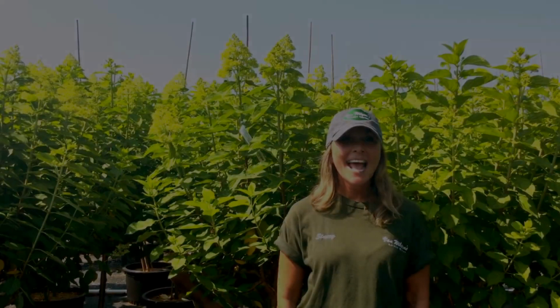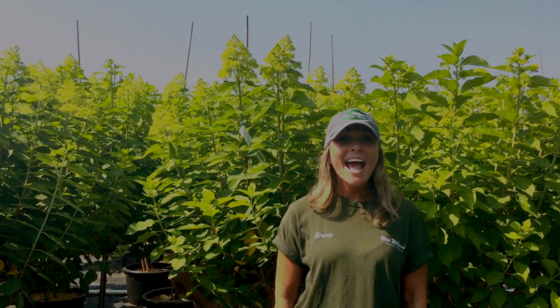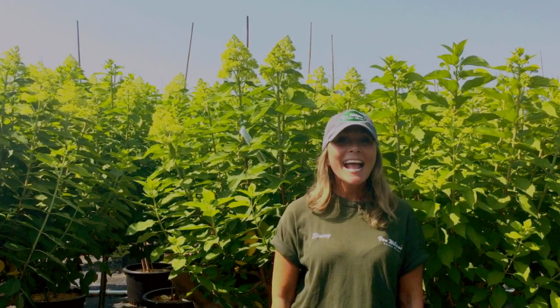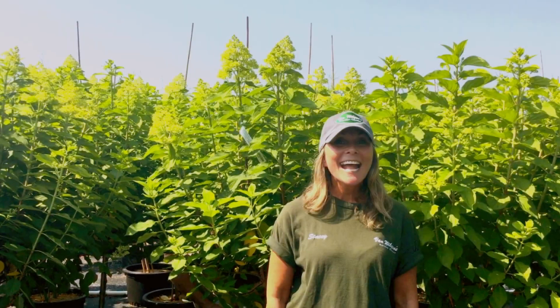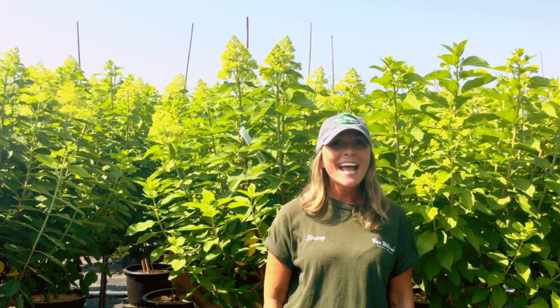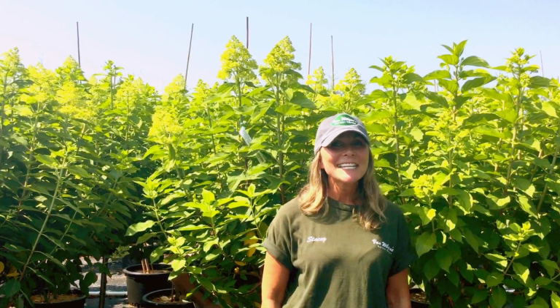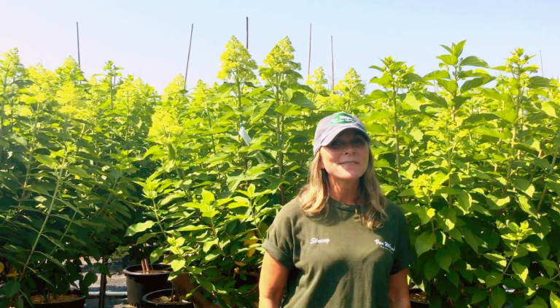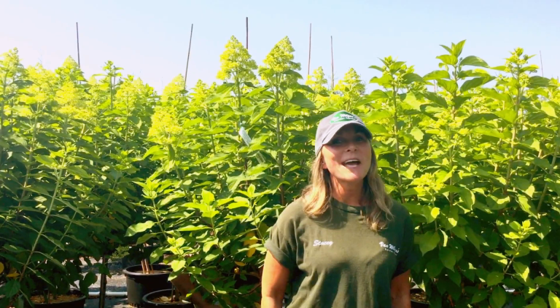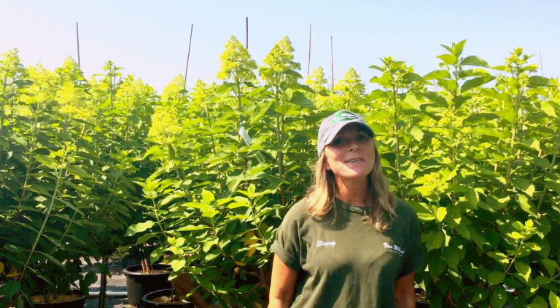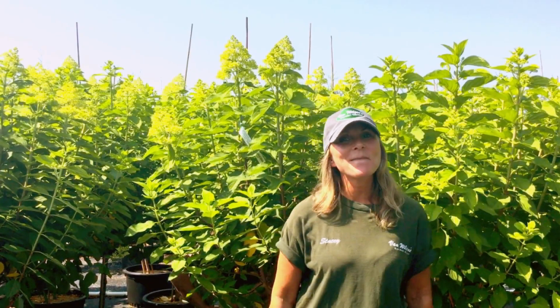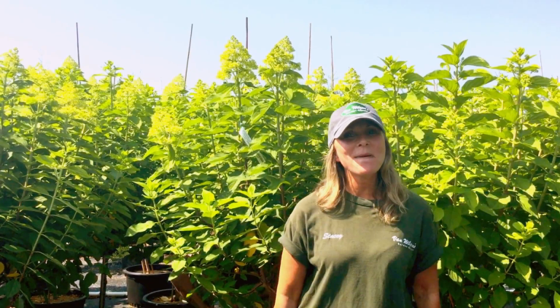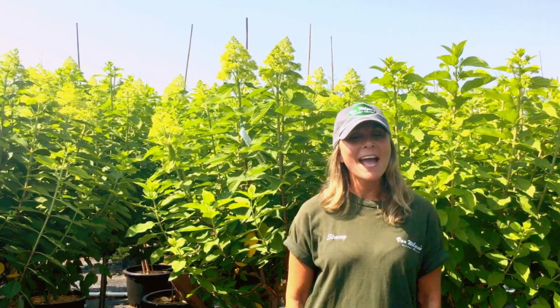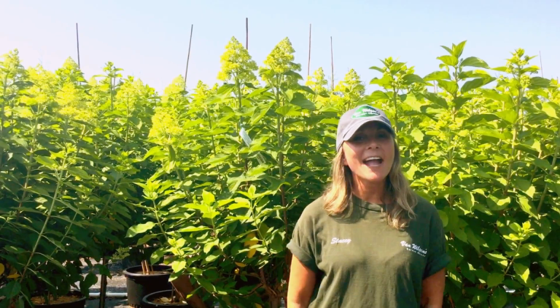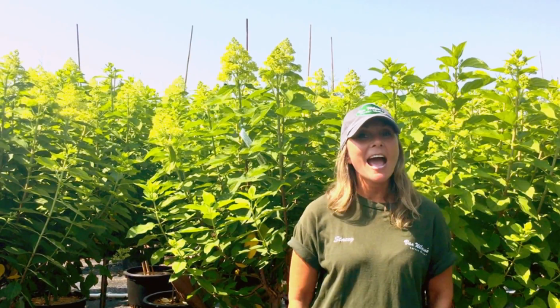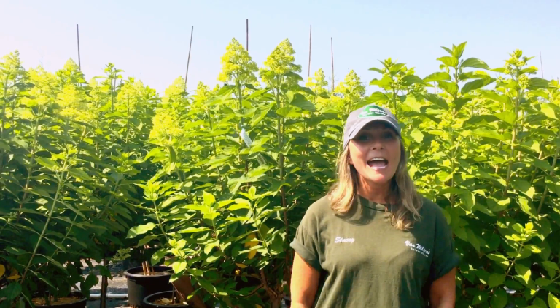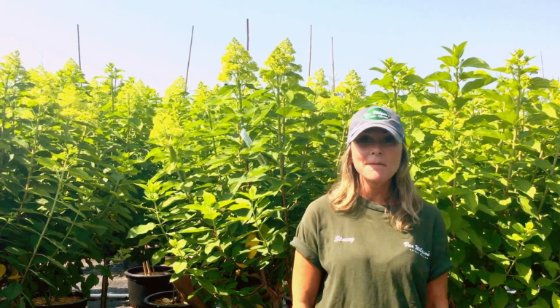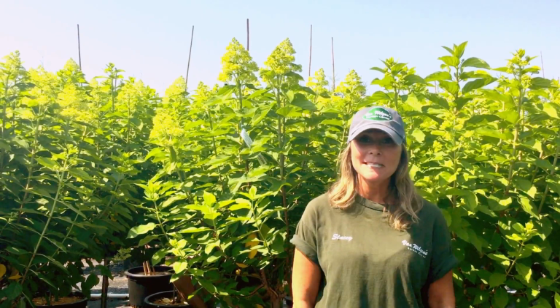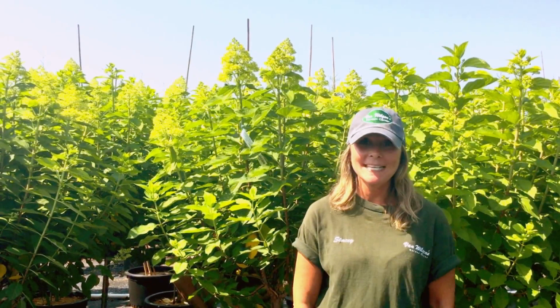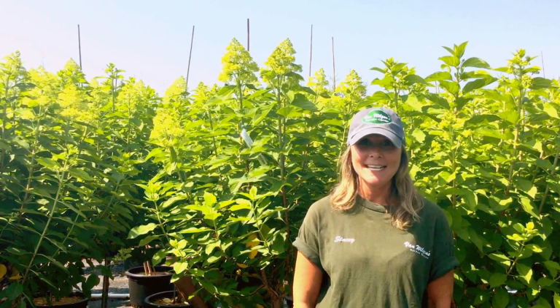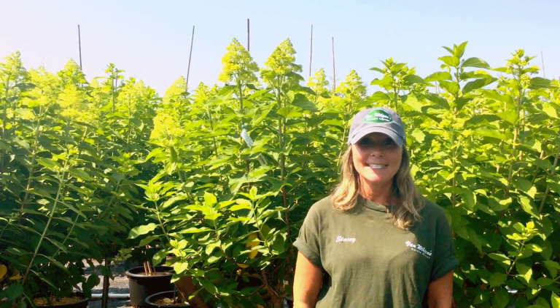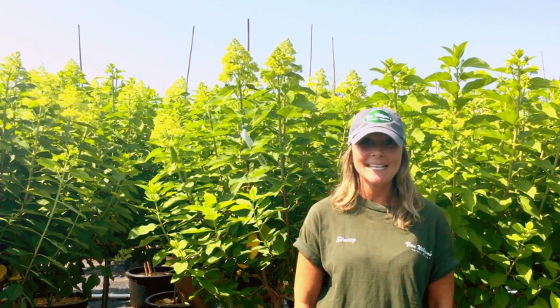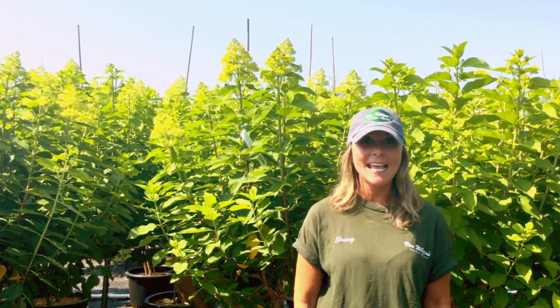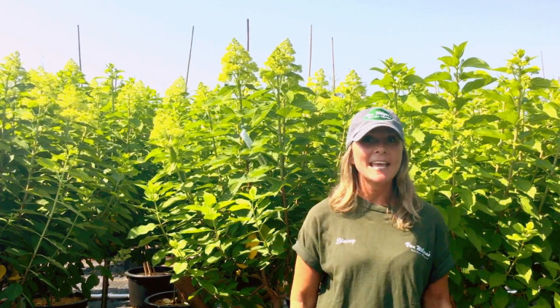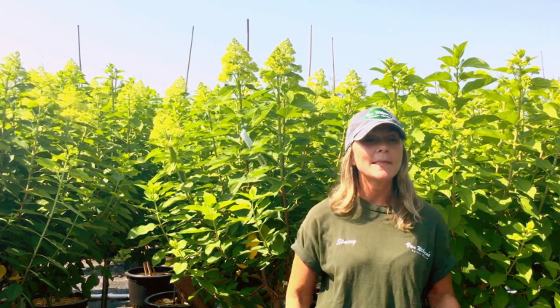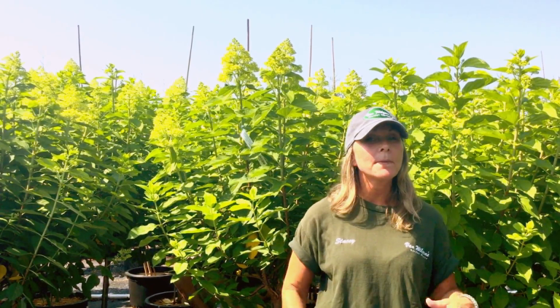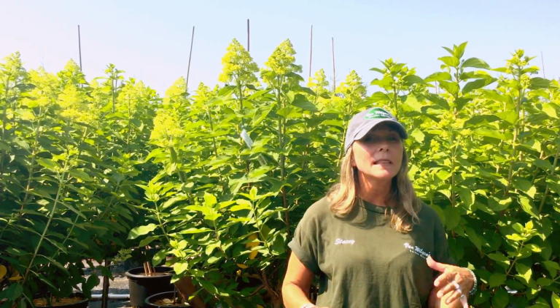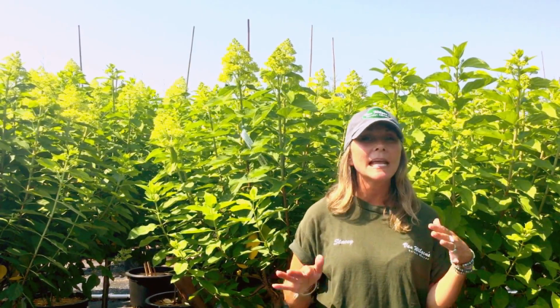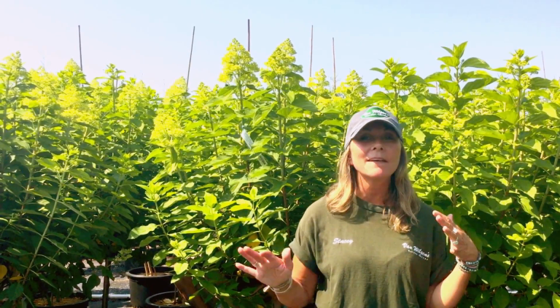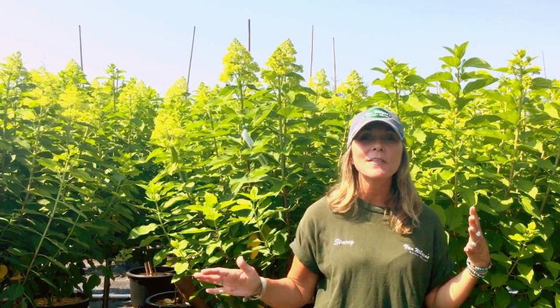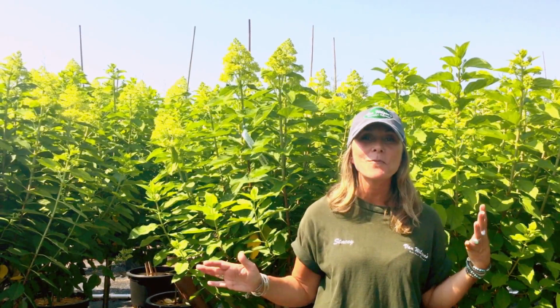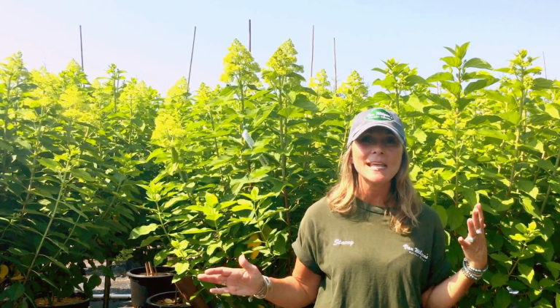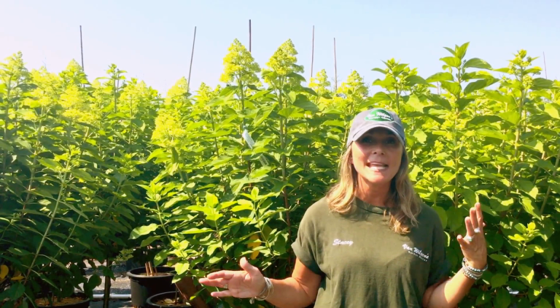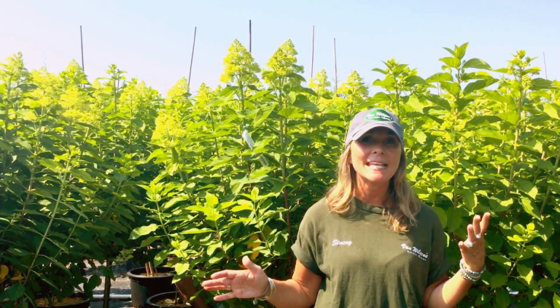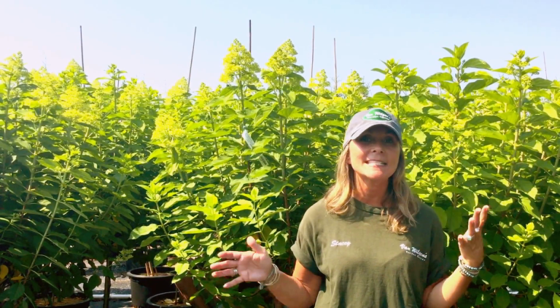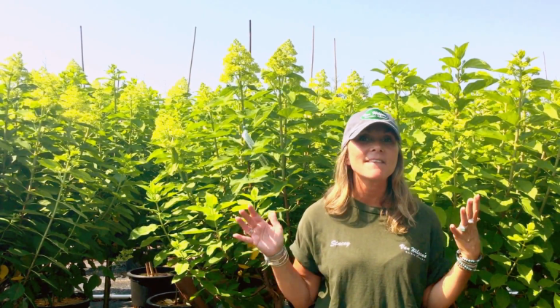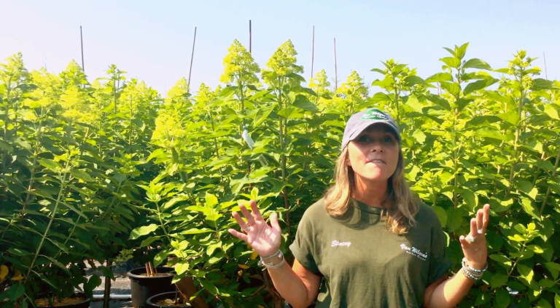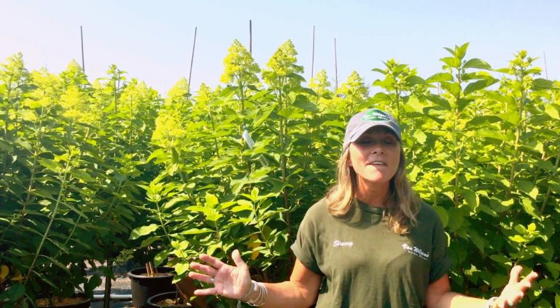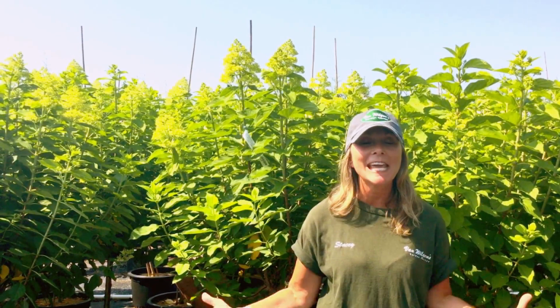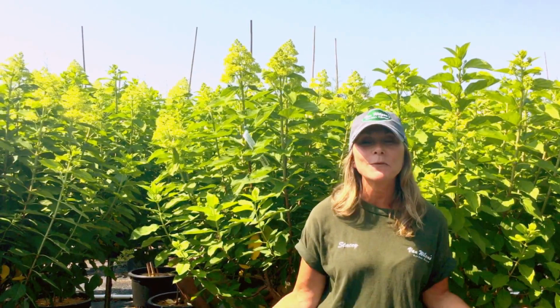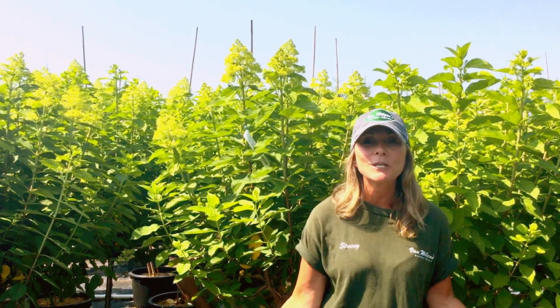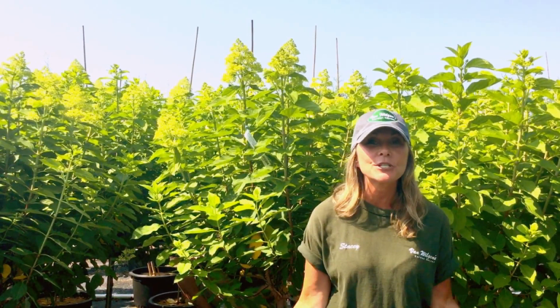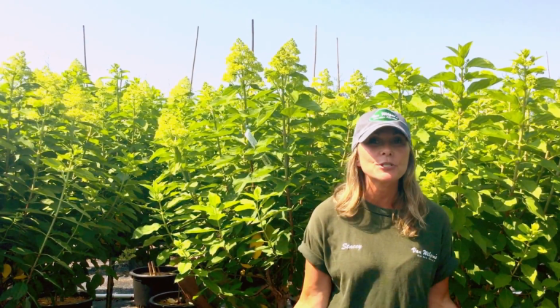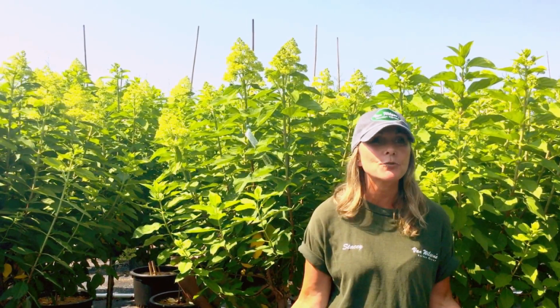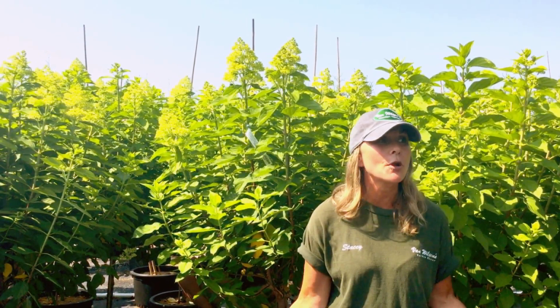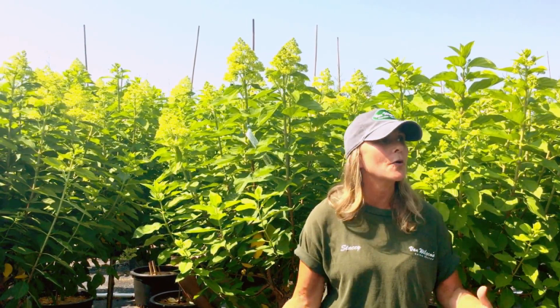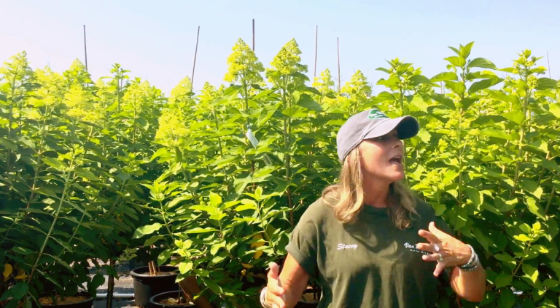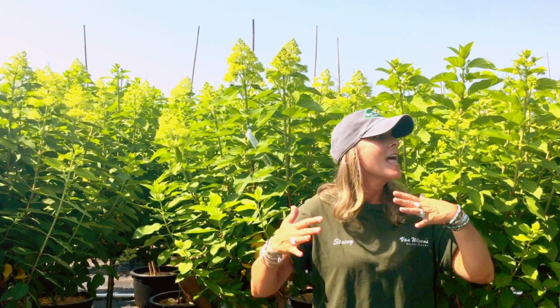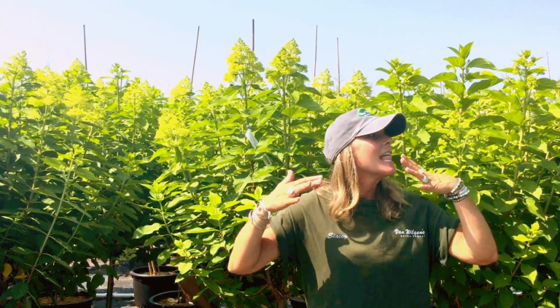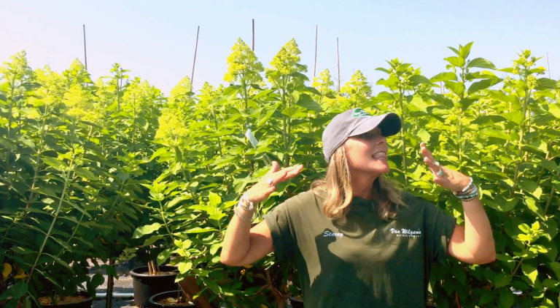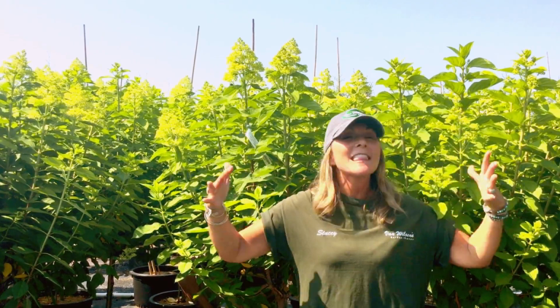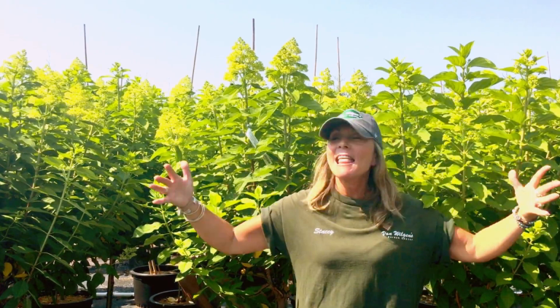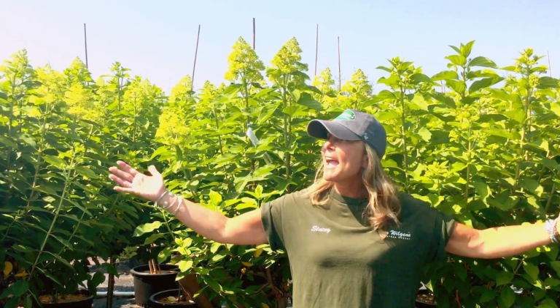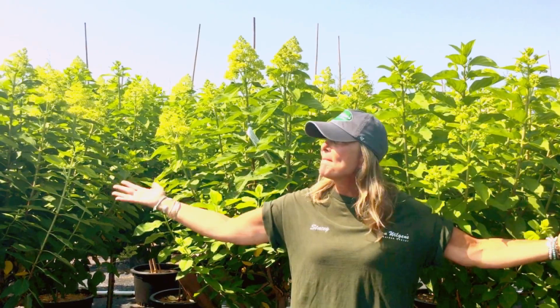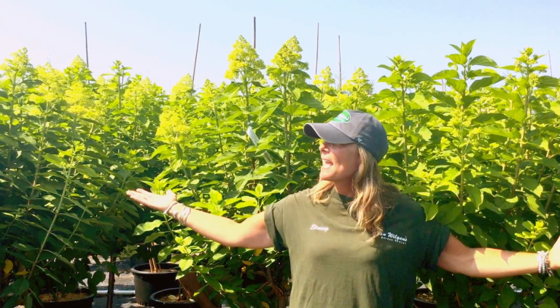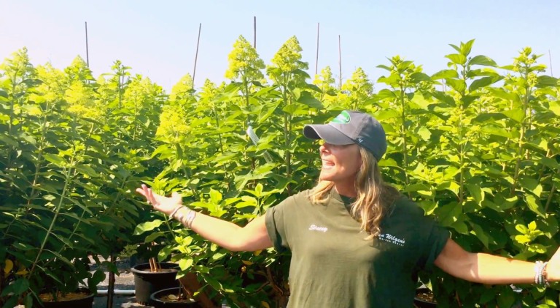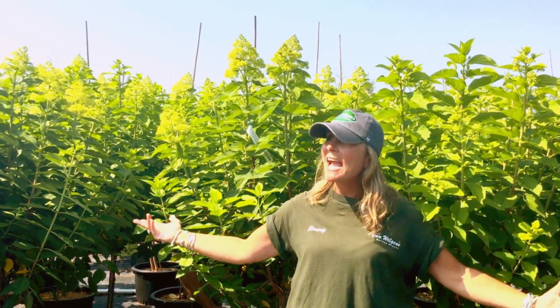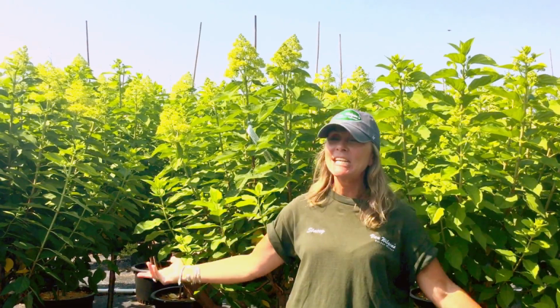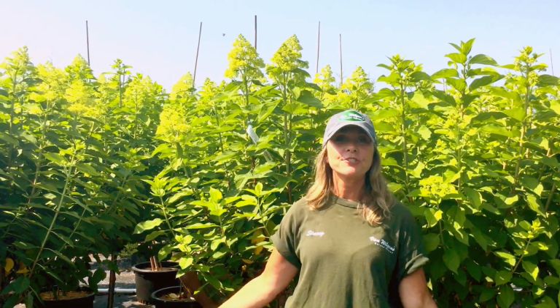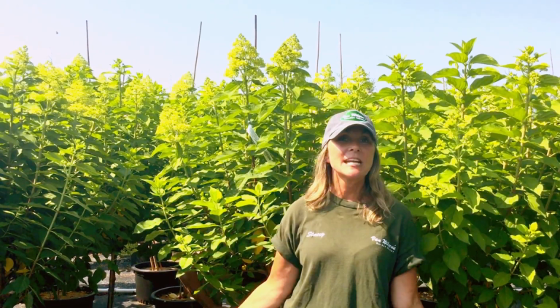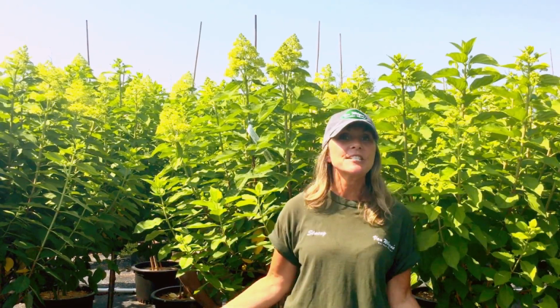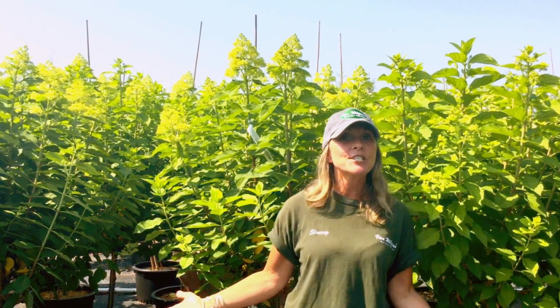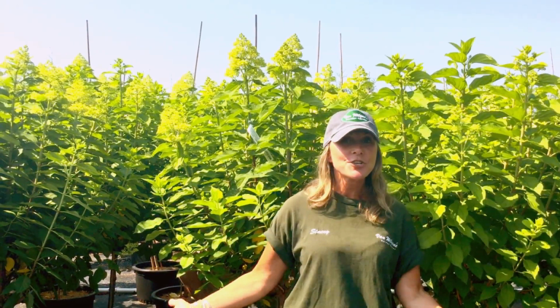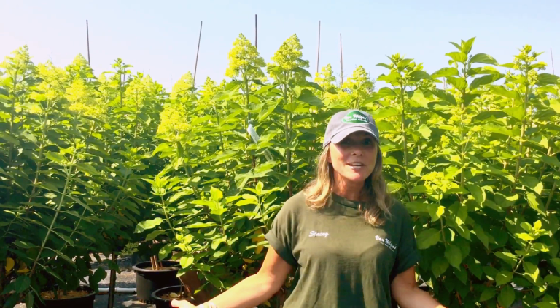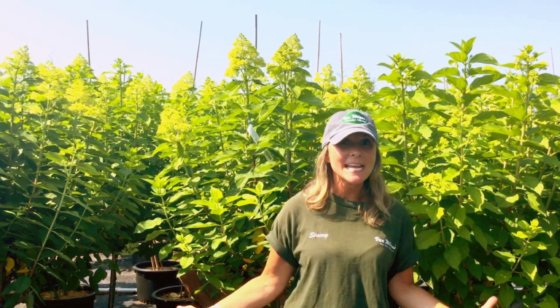Hi guys, welcome back. I'm Stacey and the plan of the week is the Van Wilgens grown limelight hydrangea tree.